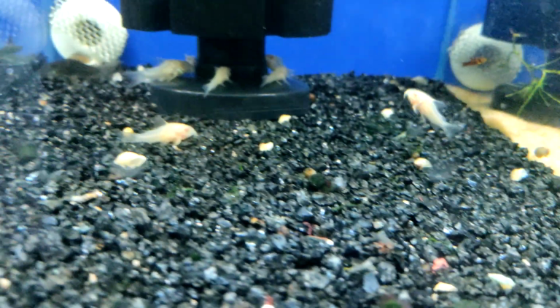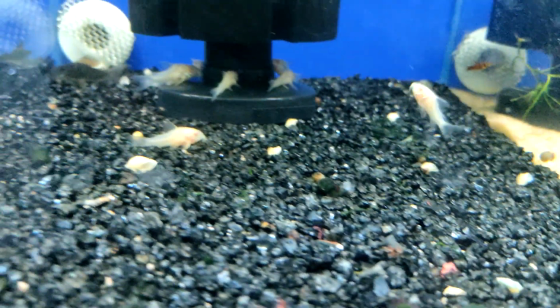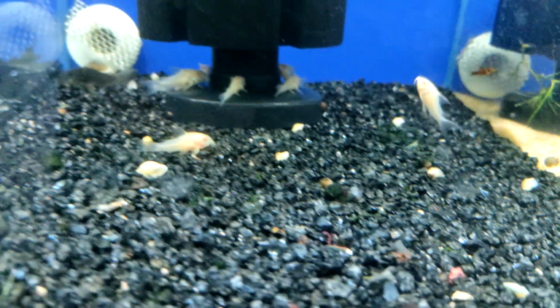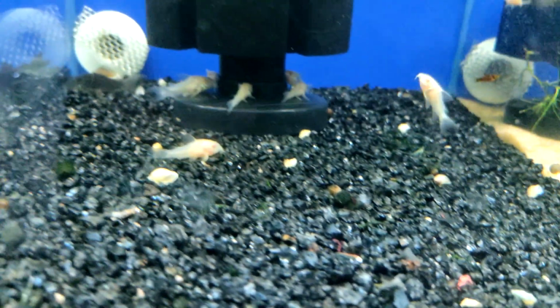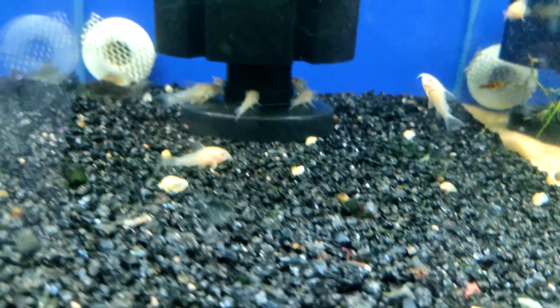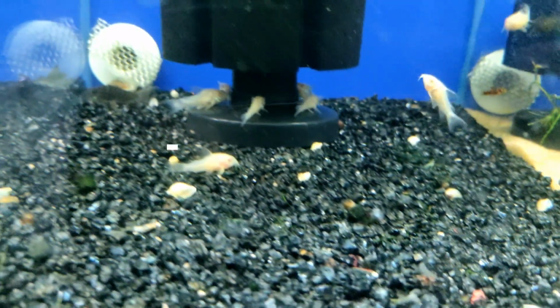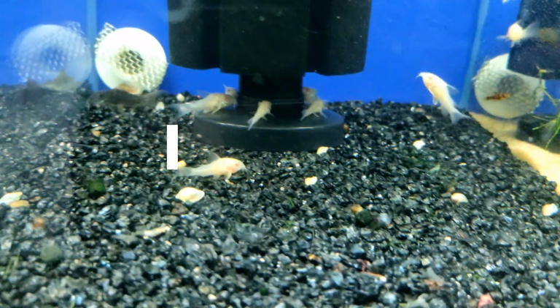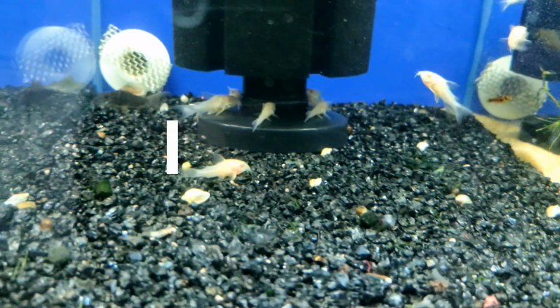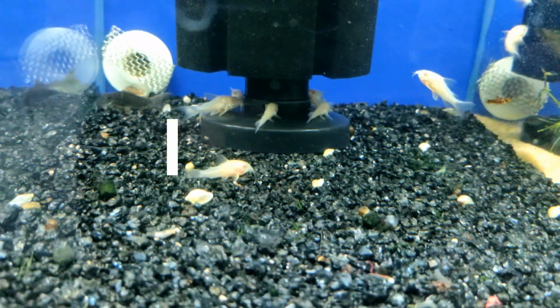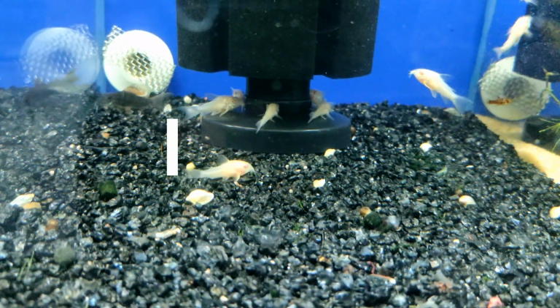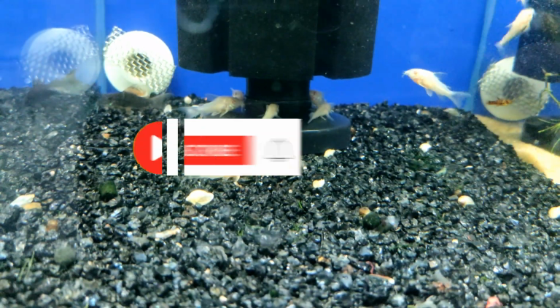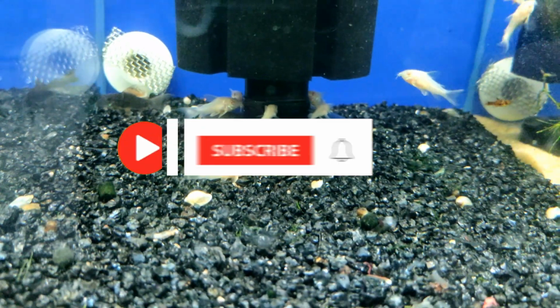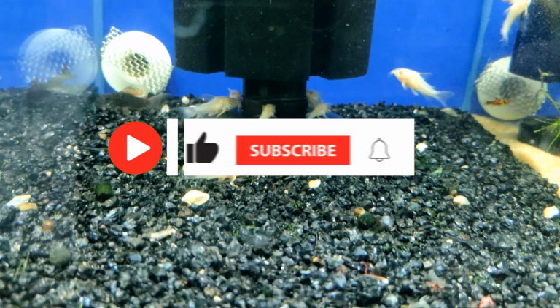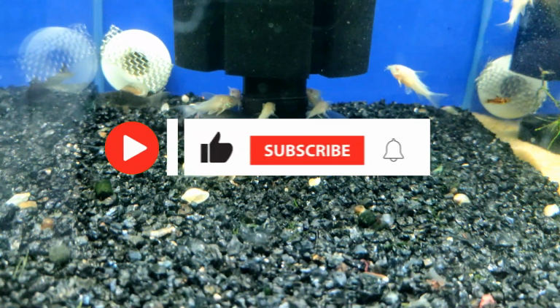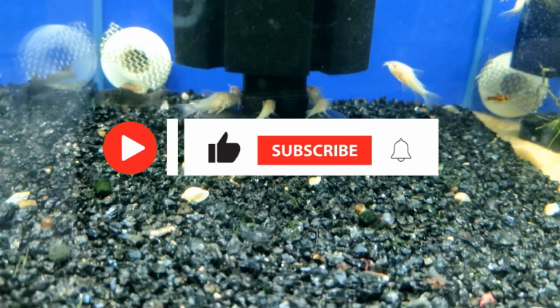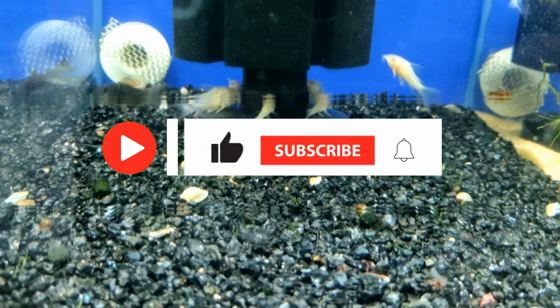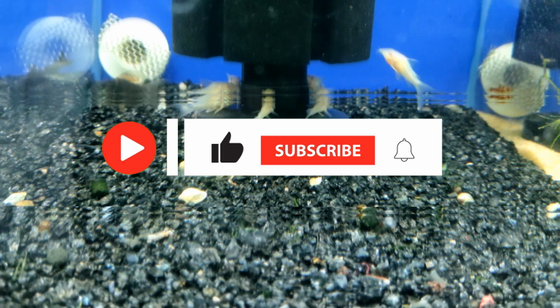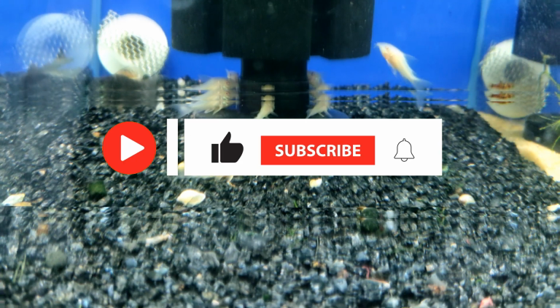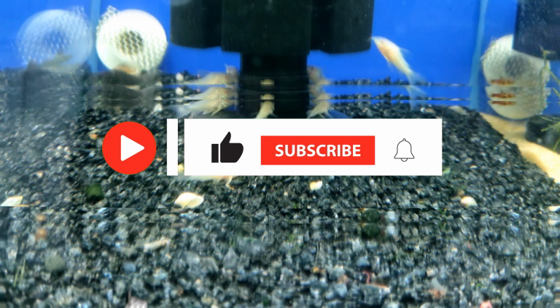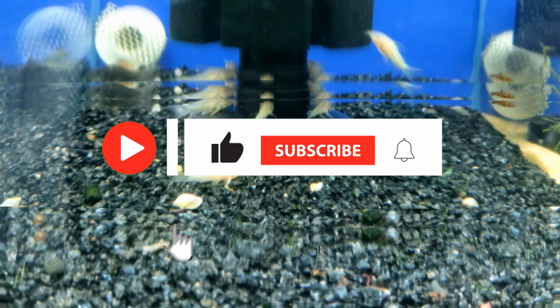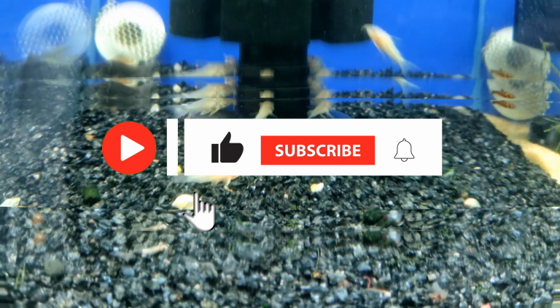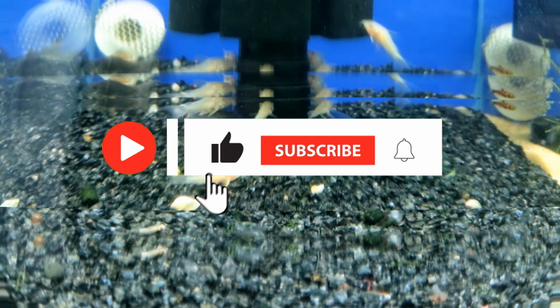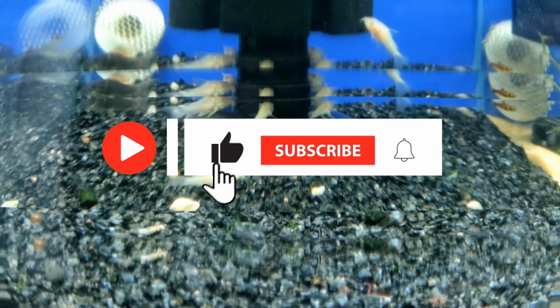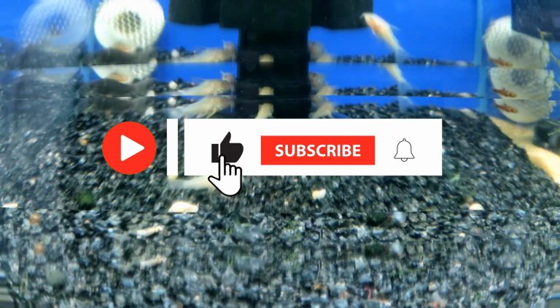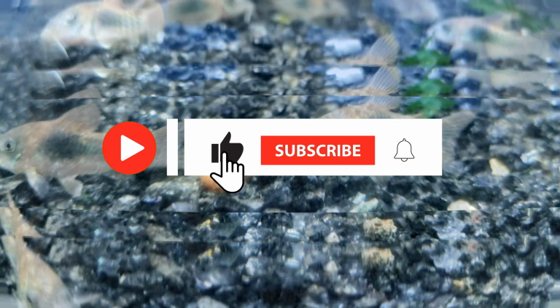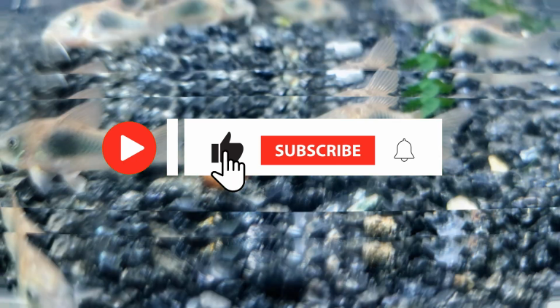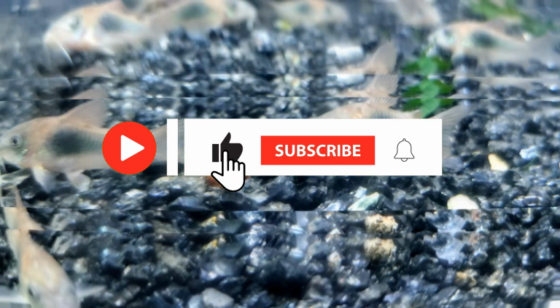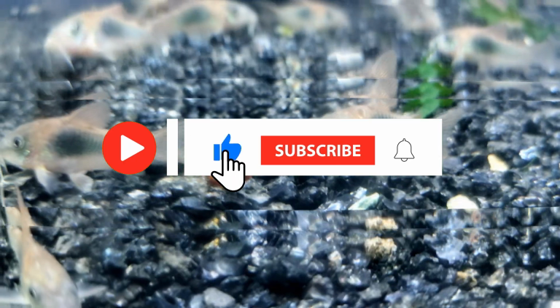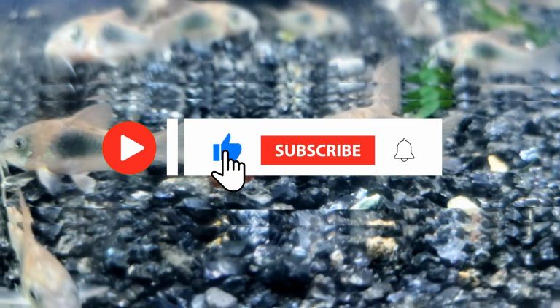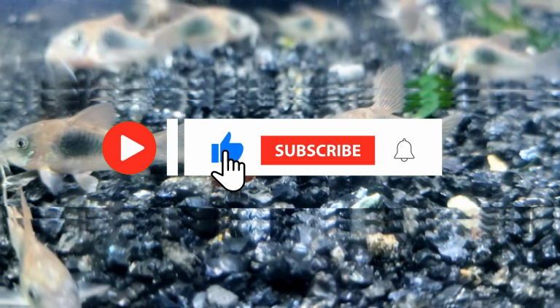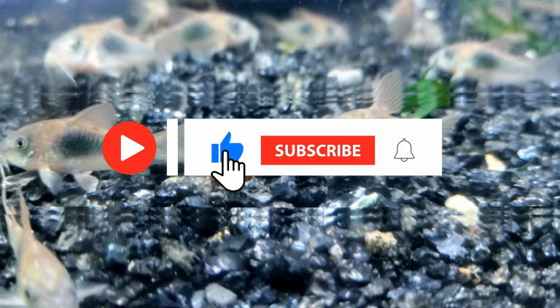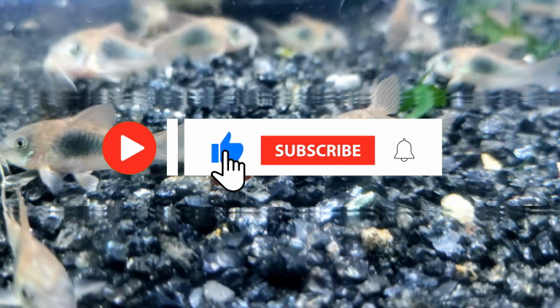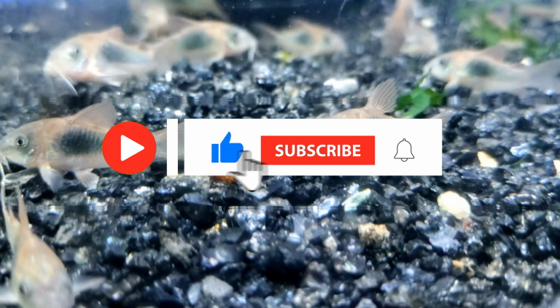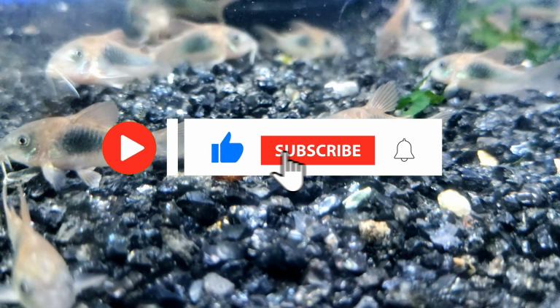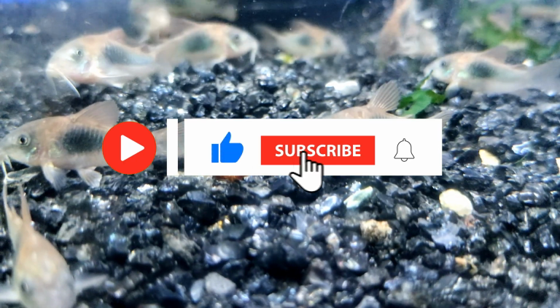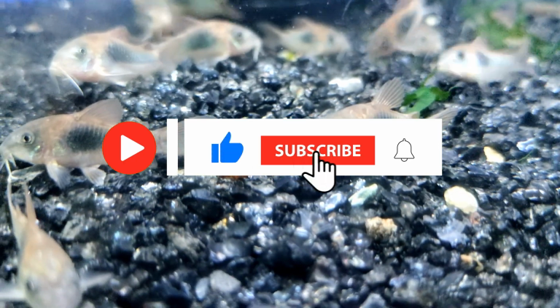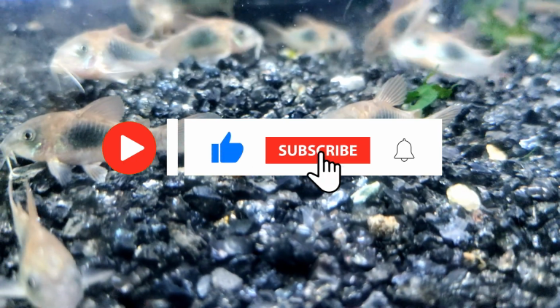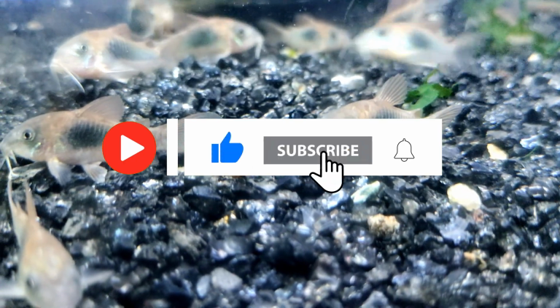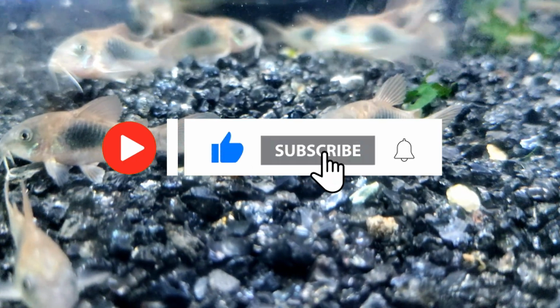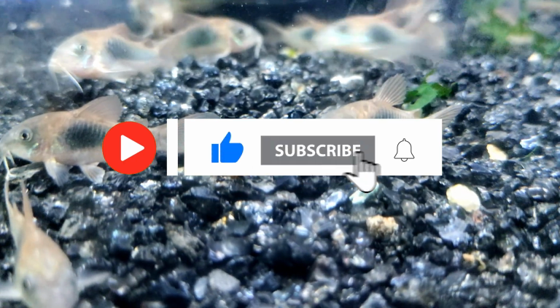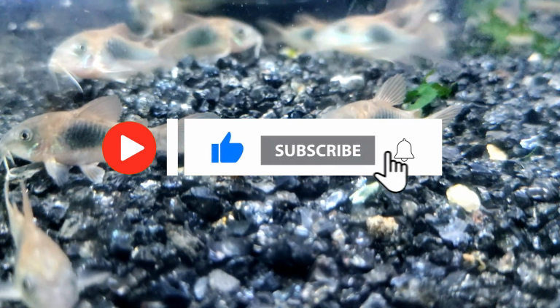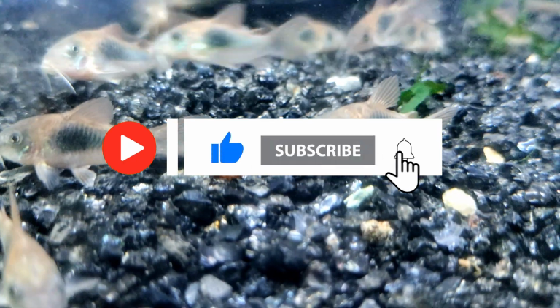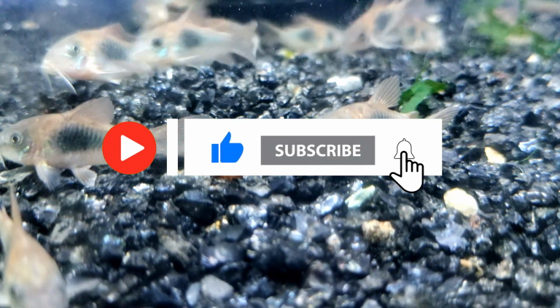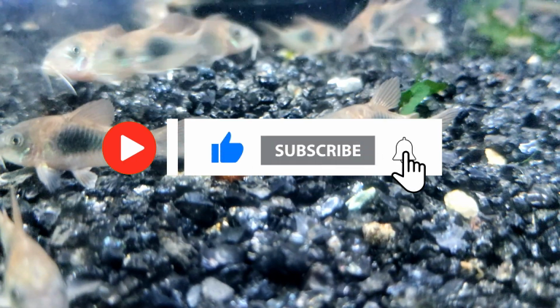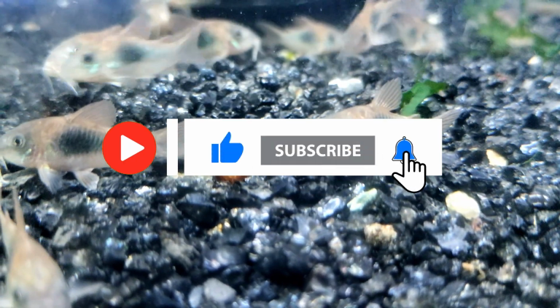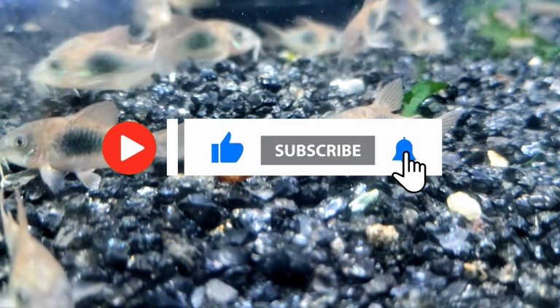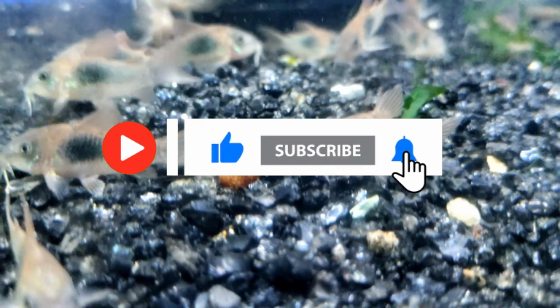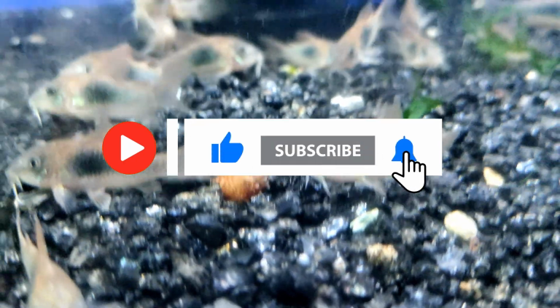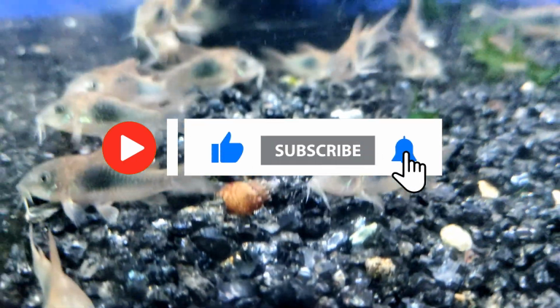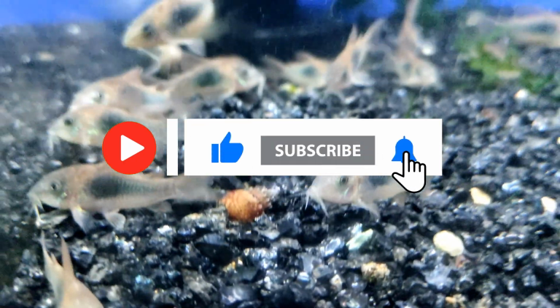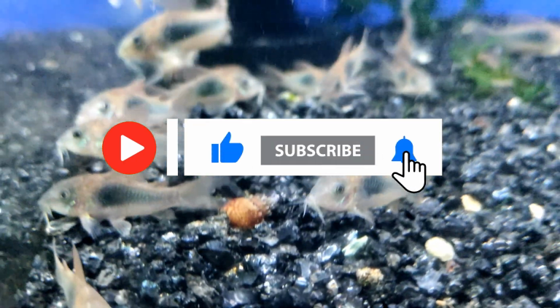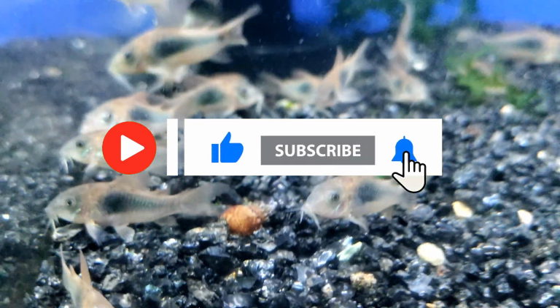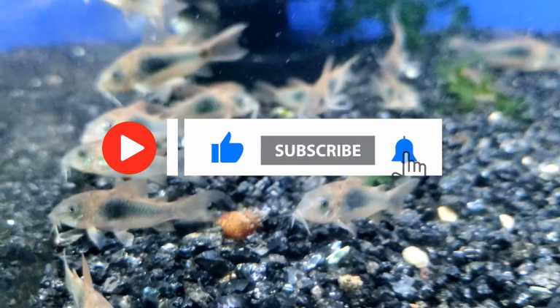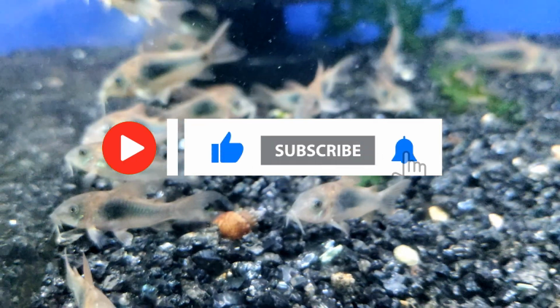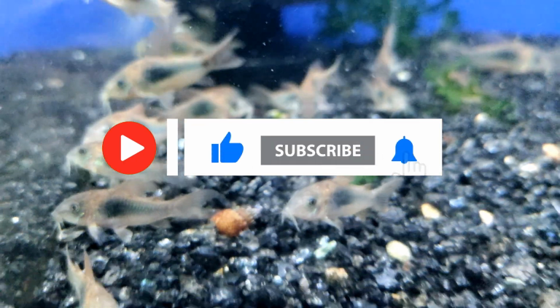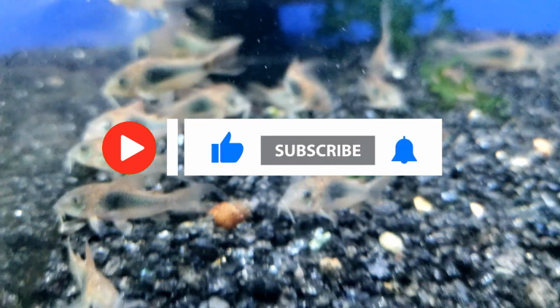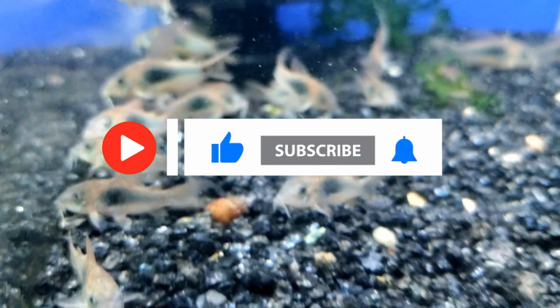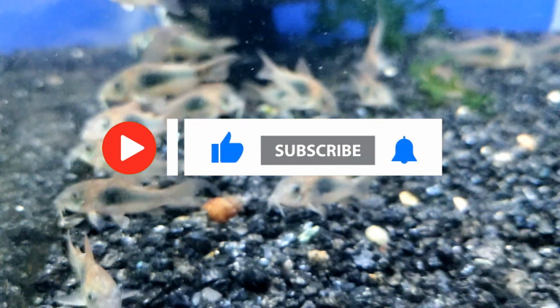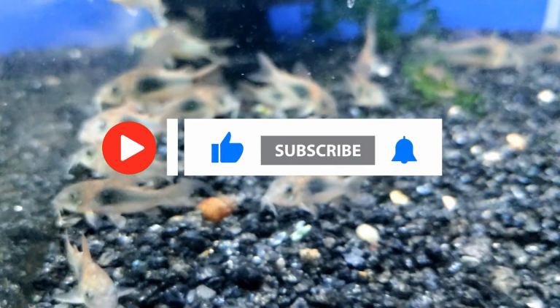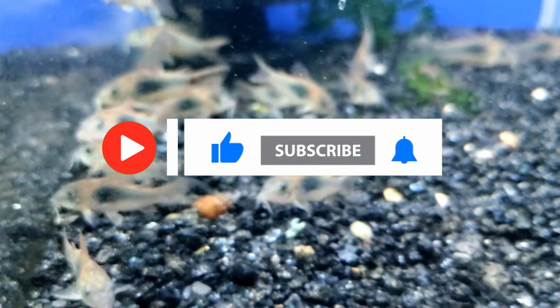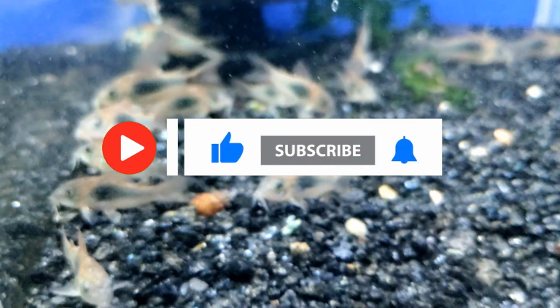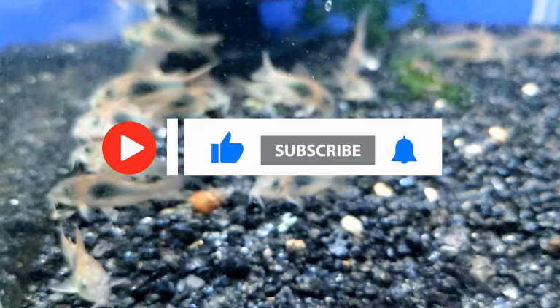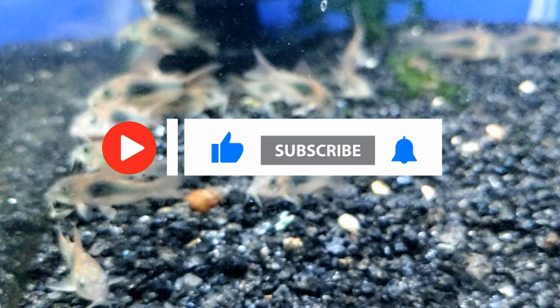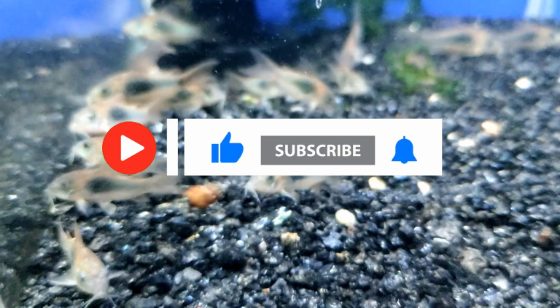In the next video I'll tell you about the various species of Corydoras that exist, so be sure to subscribe to the channel so you don't miss out.